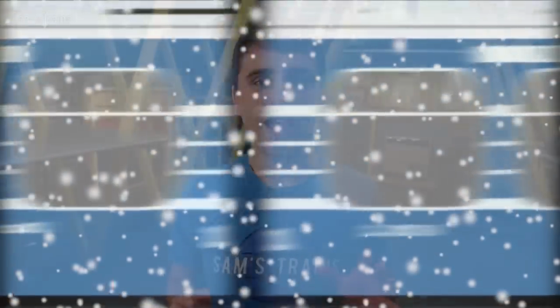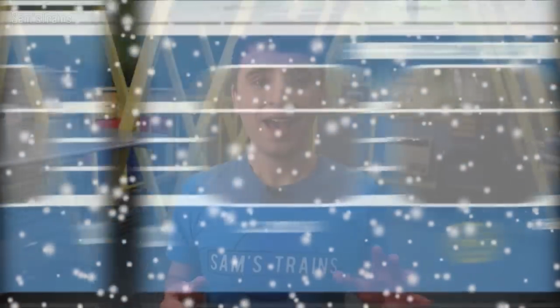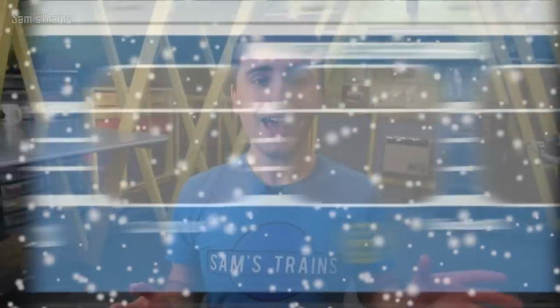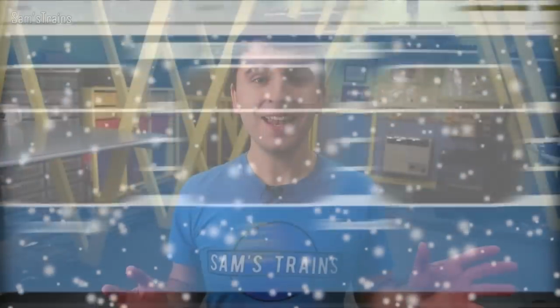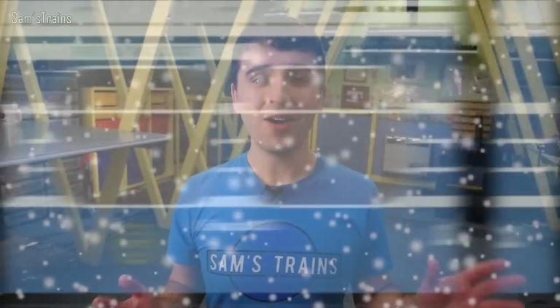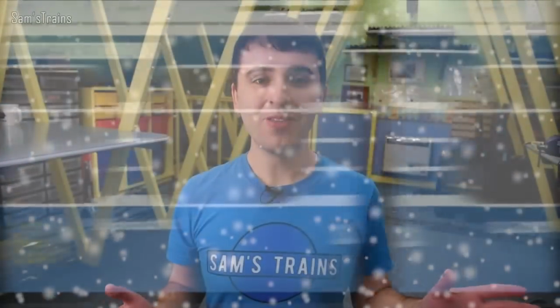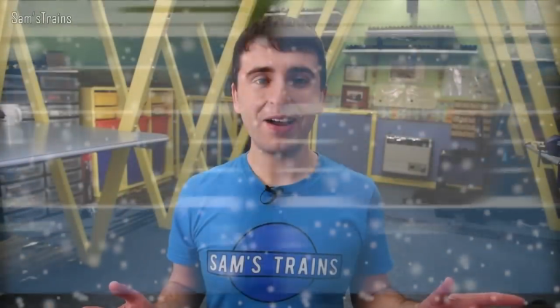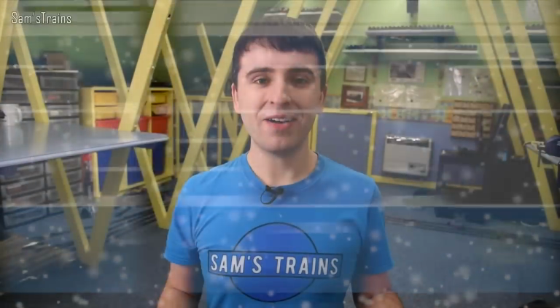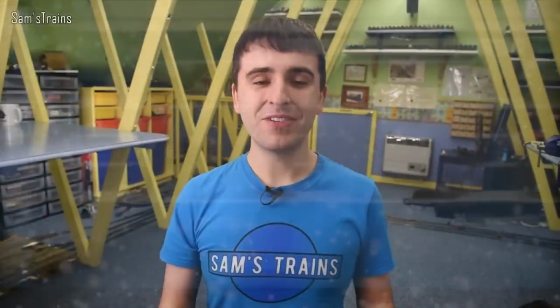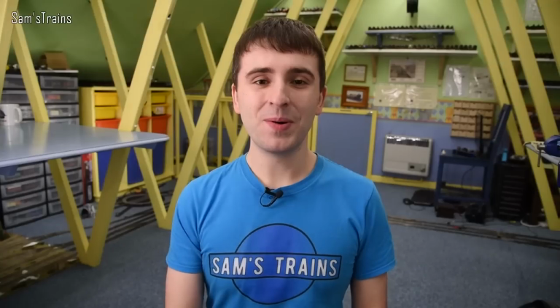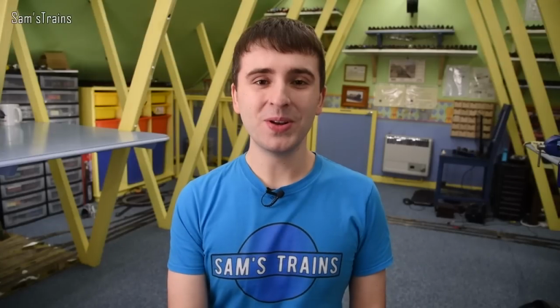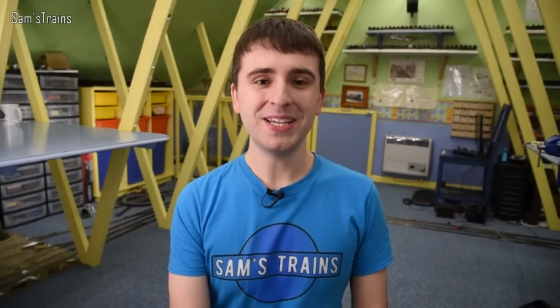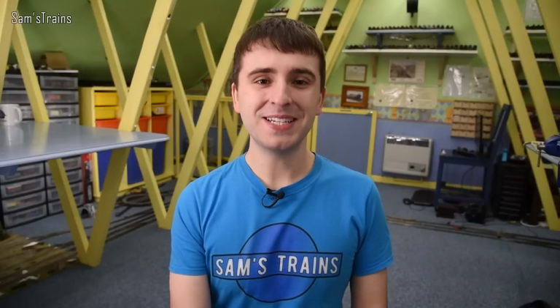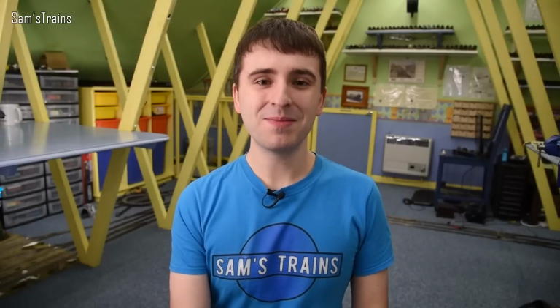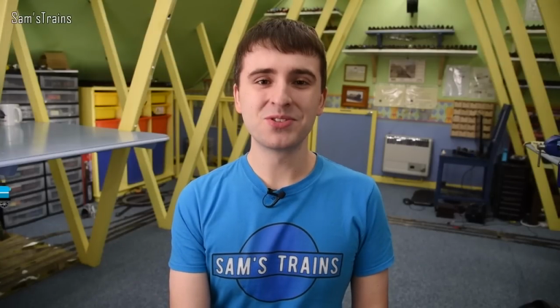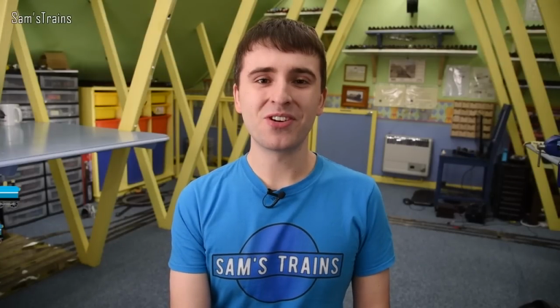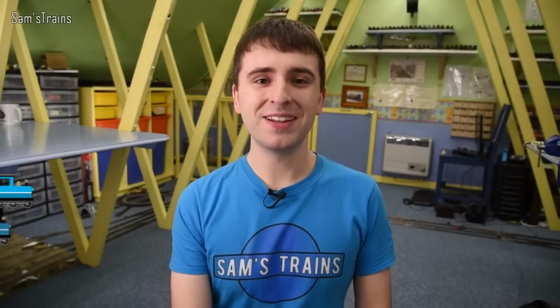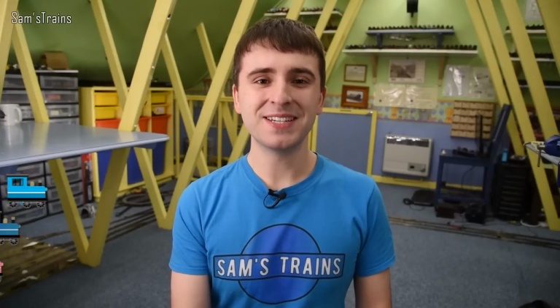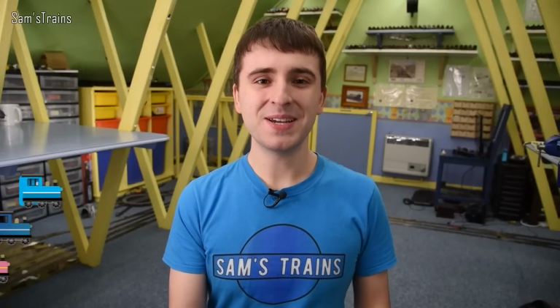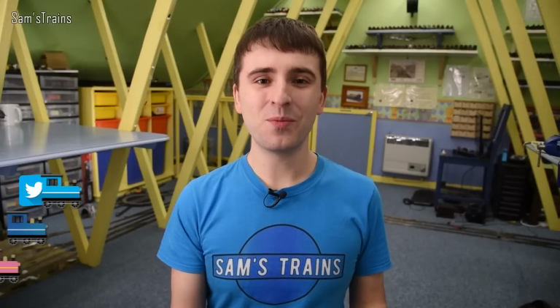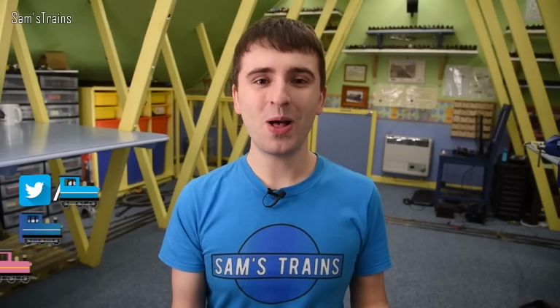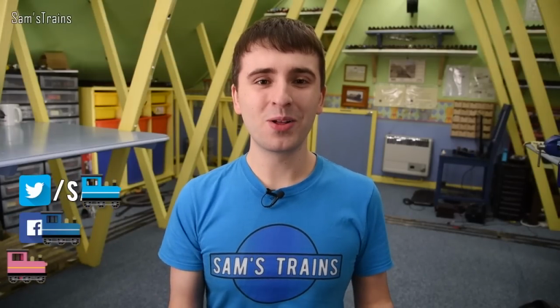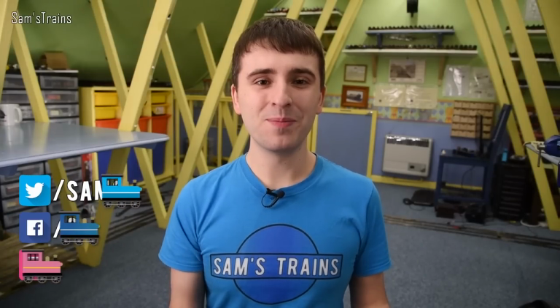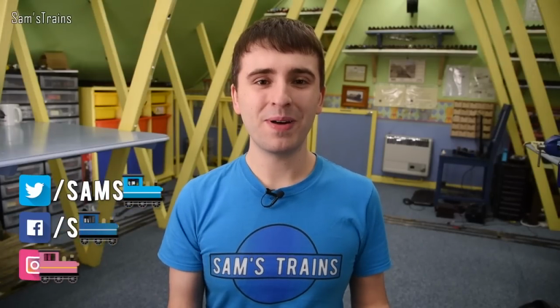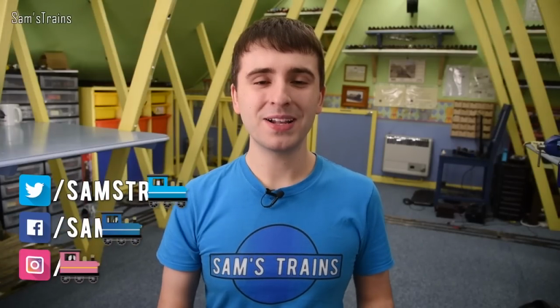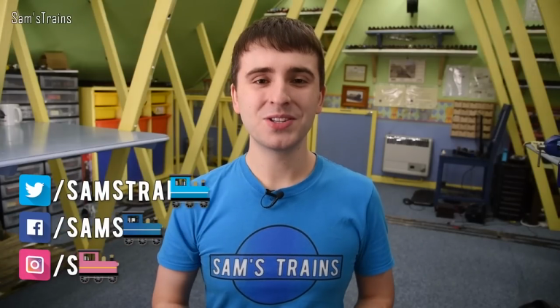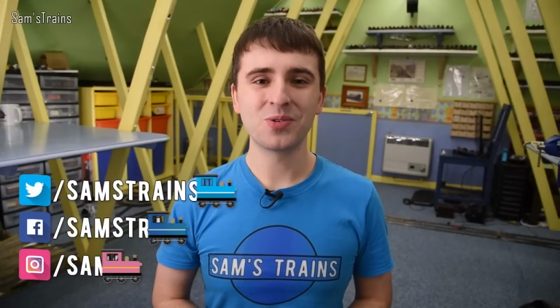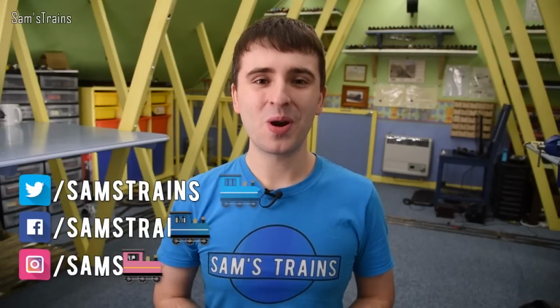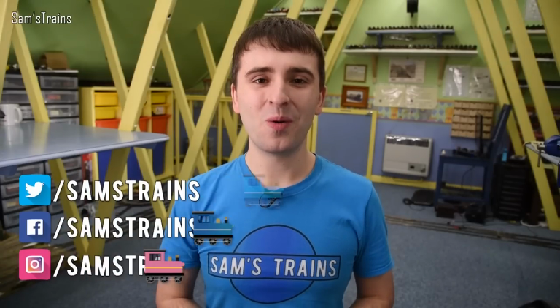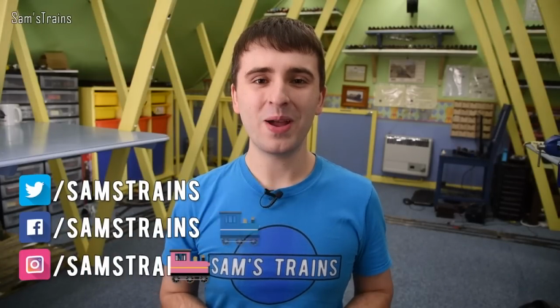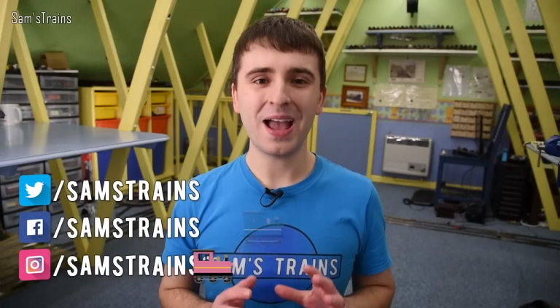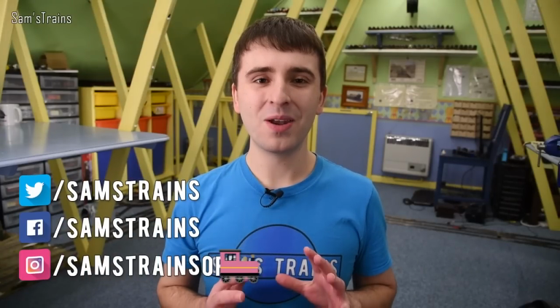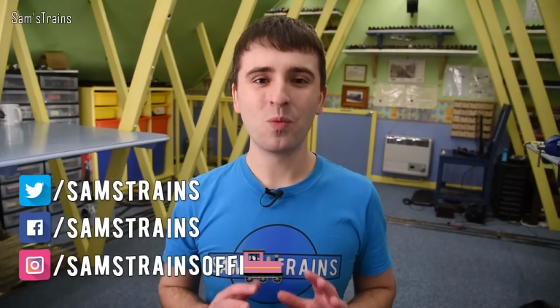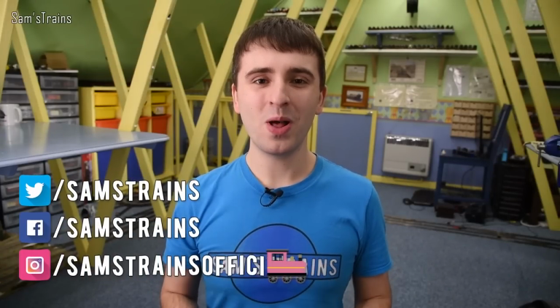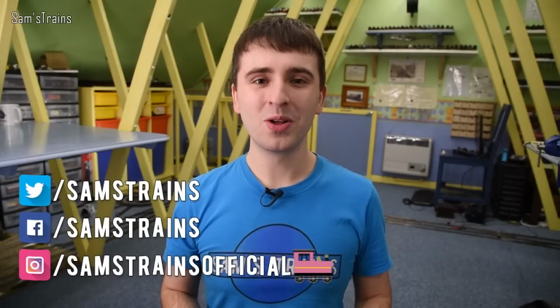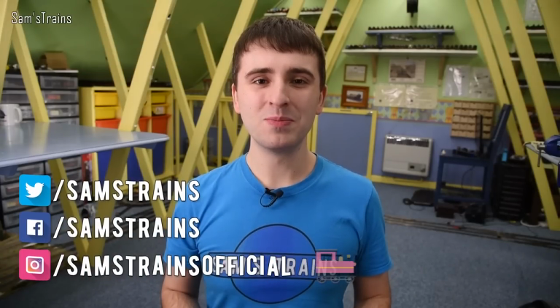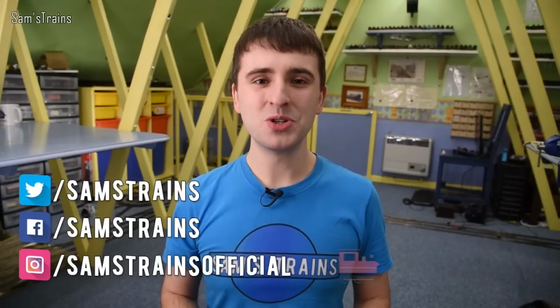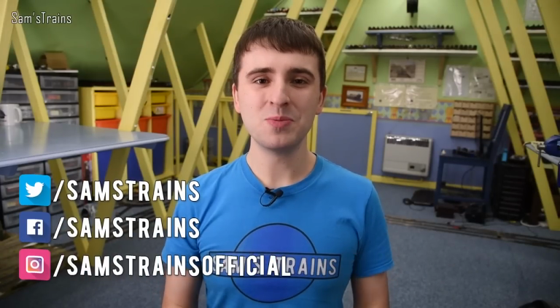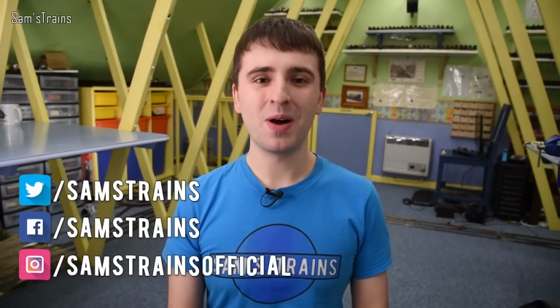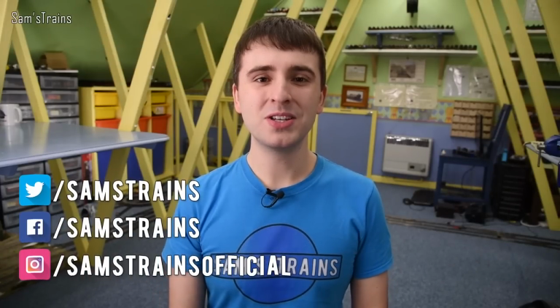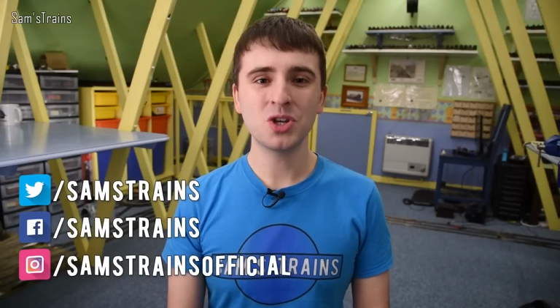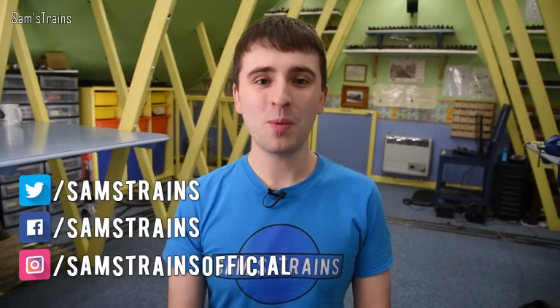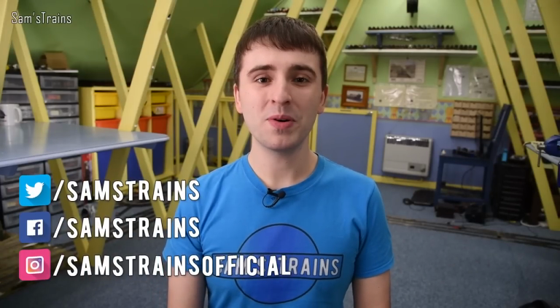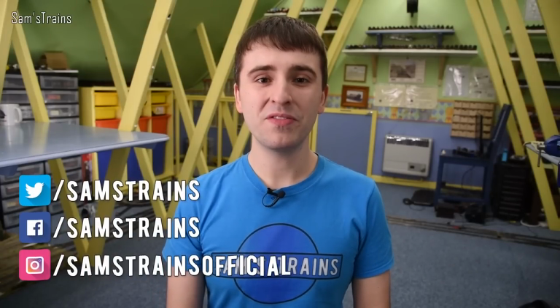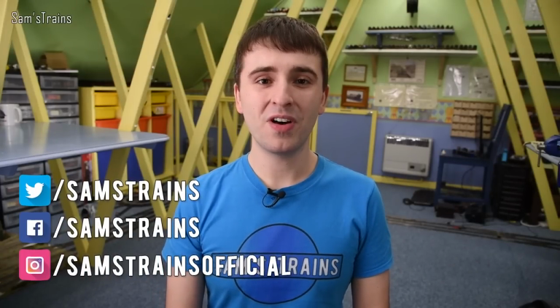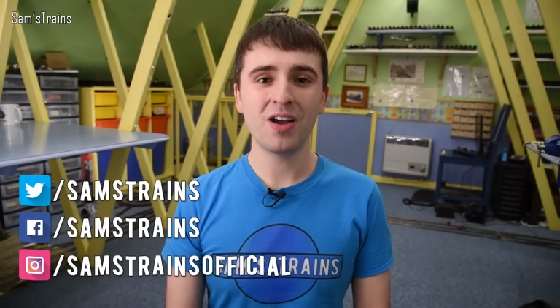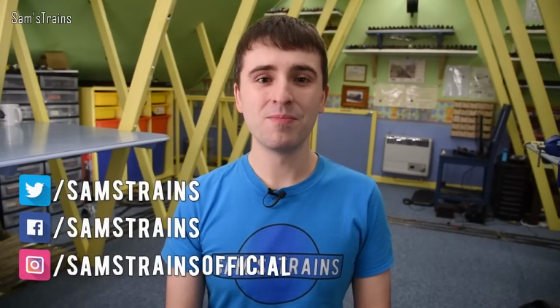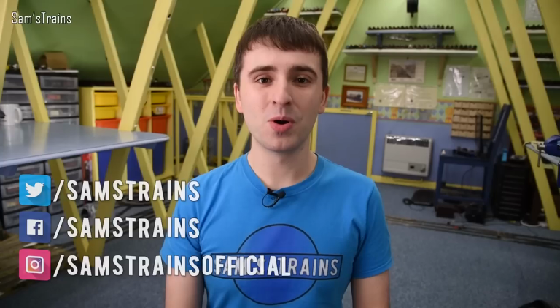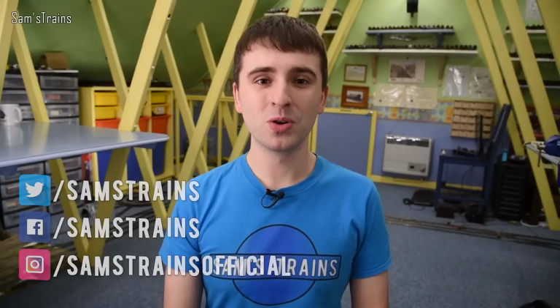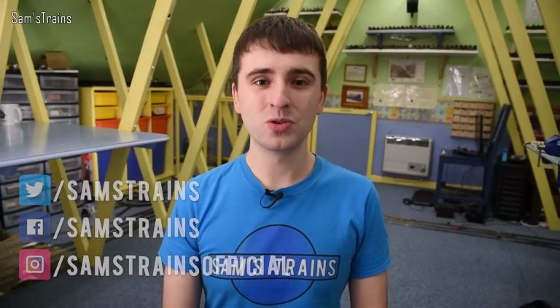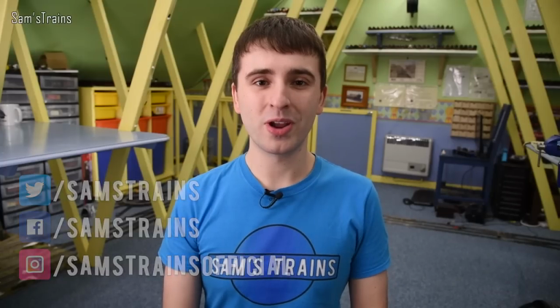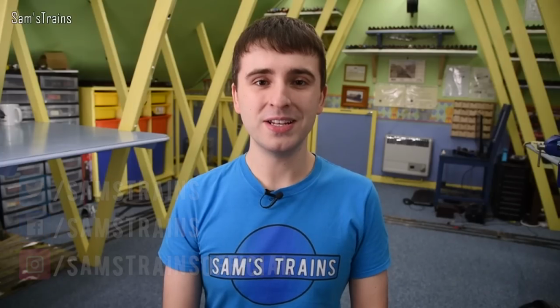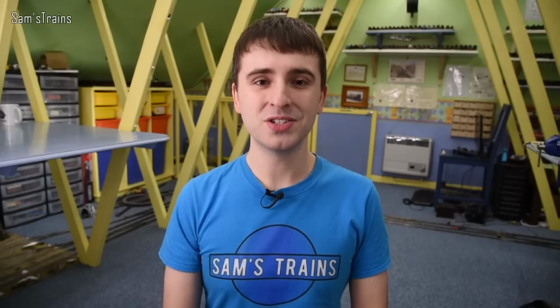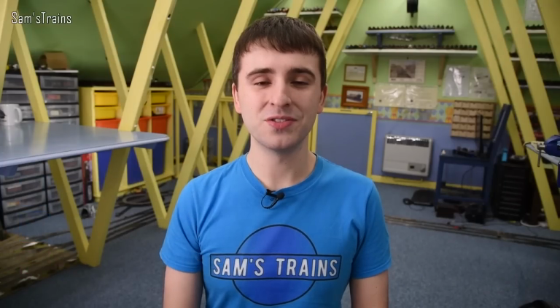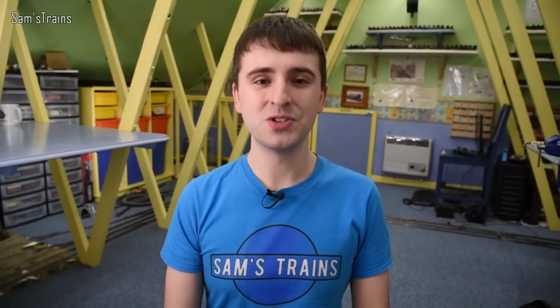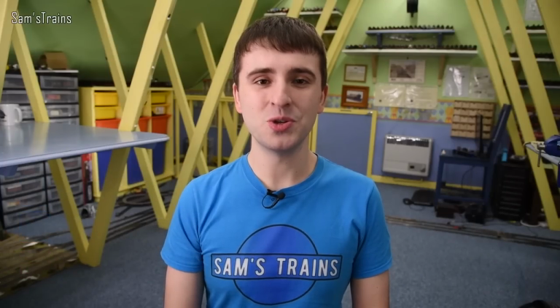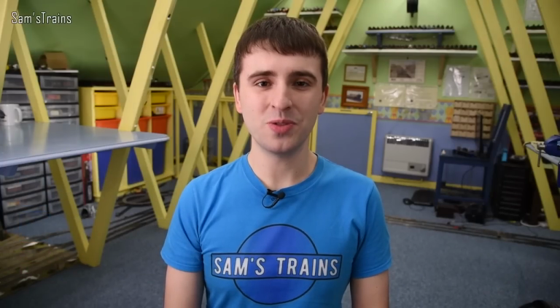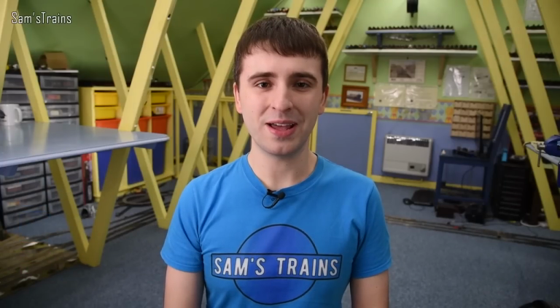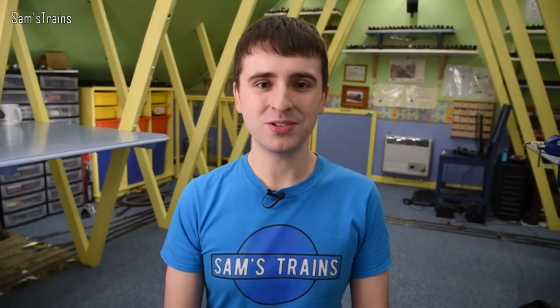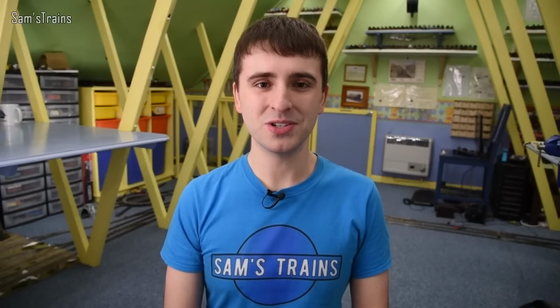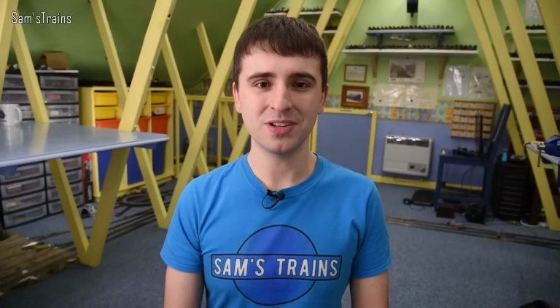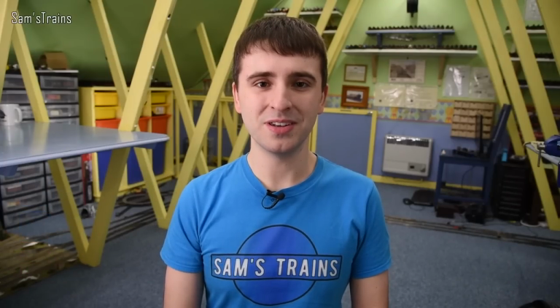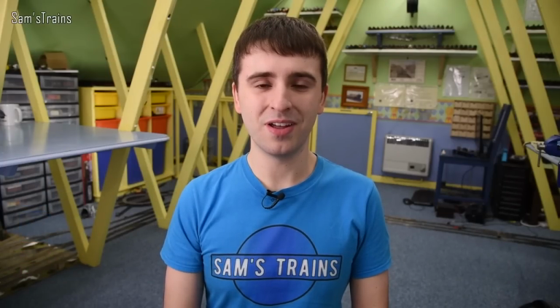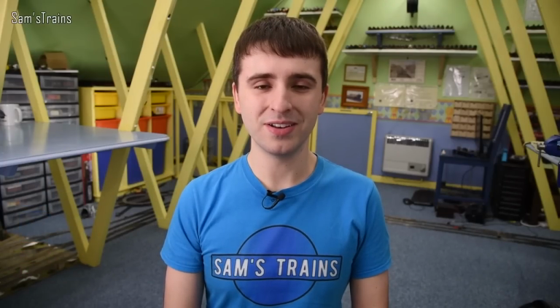Hello there everybody, Sam's Trains here, welcome back to the railway and welcome to my top five model trains of 2019.